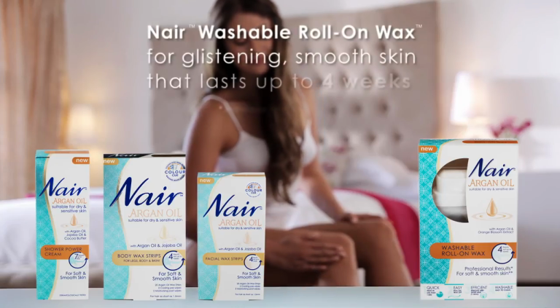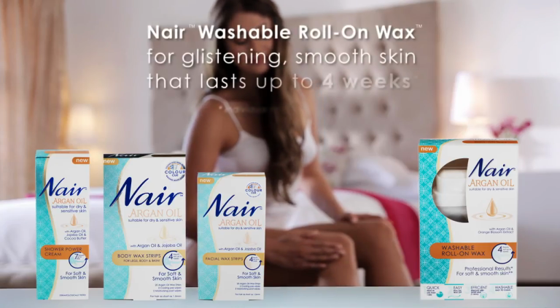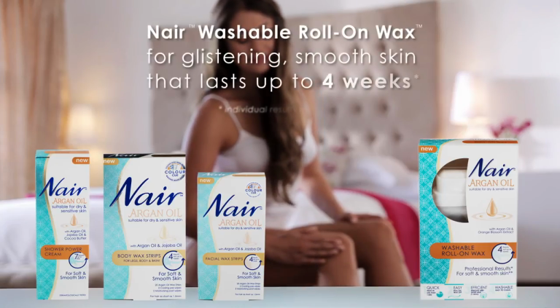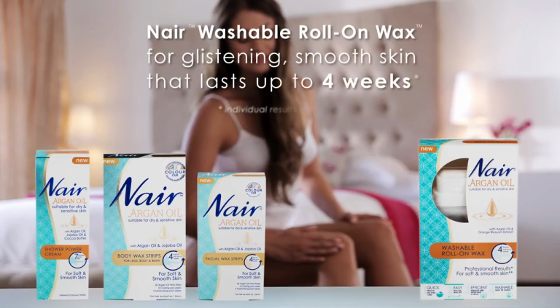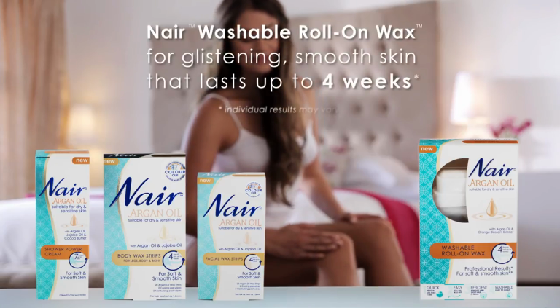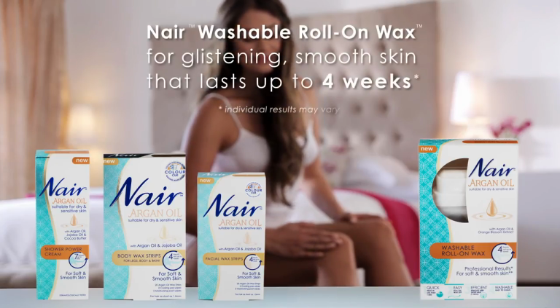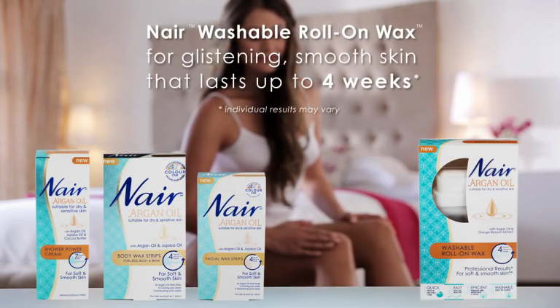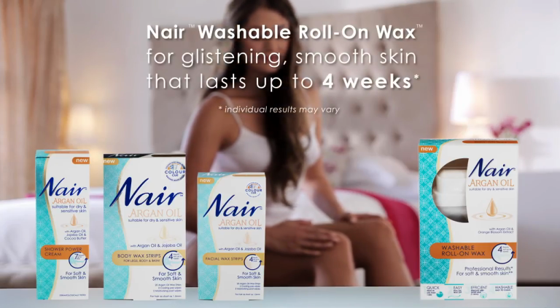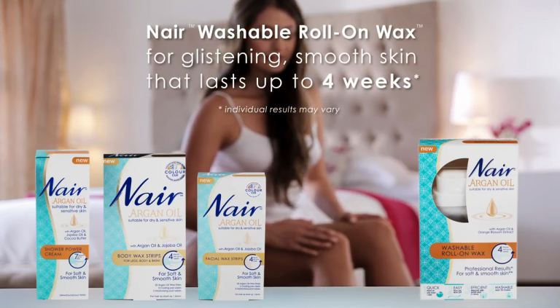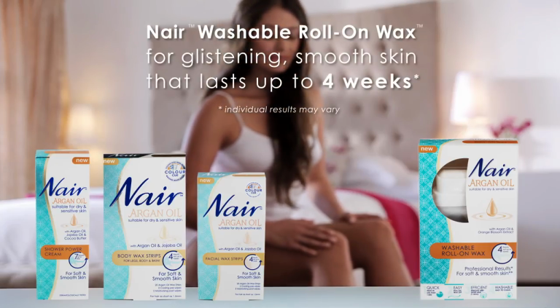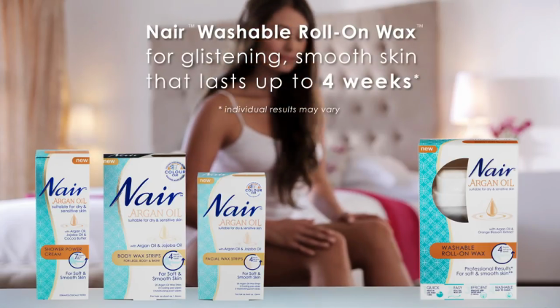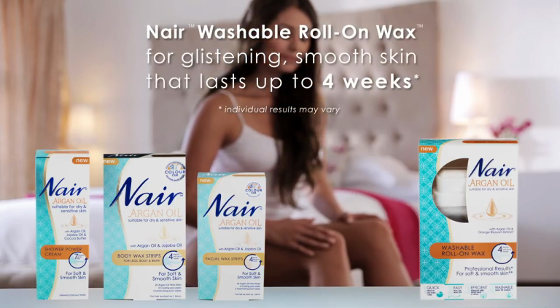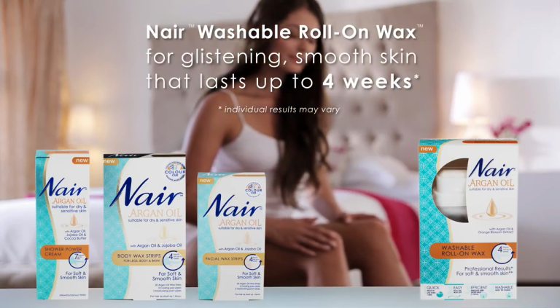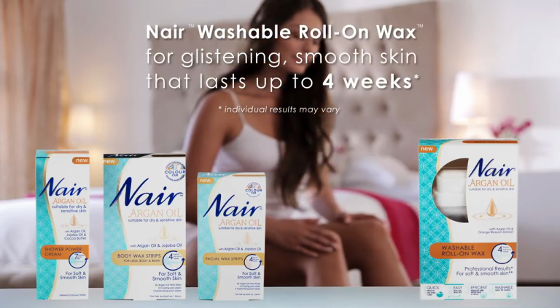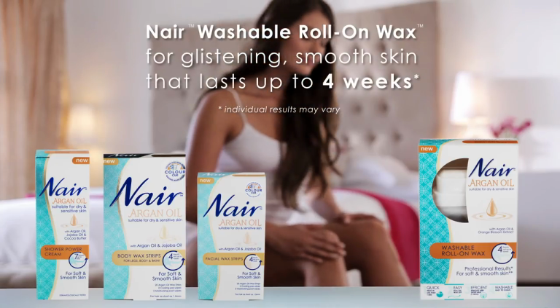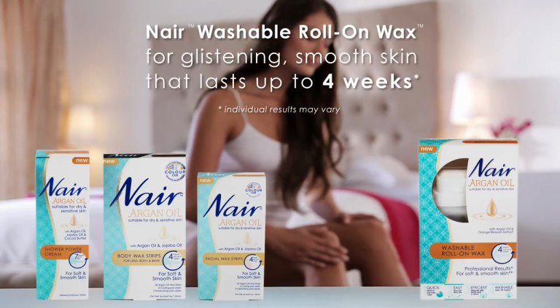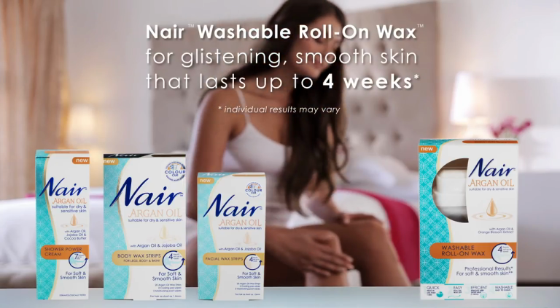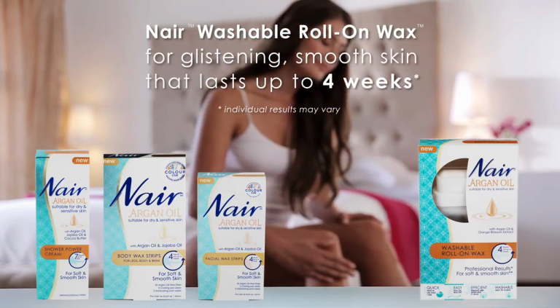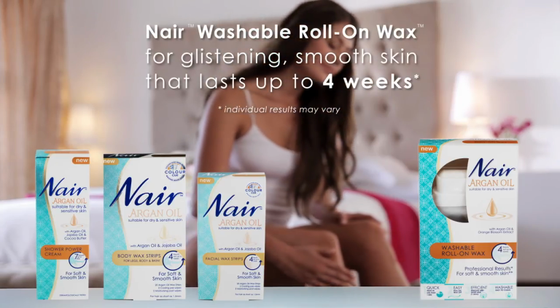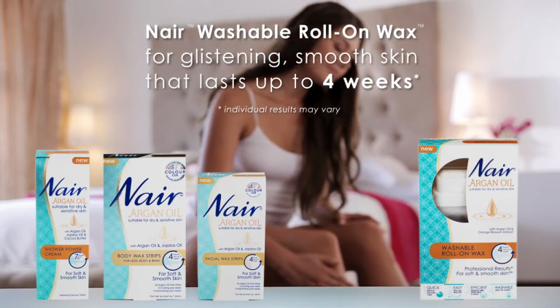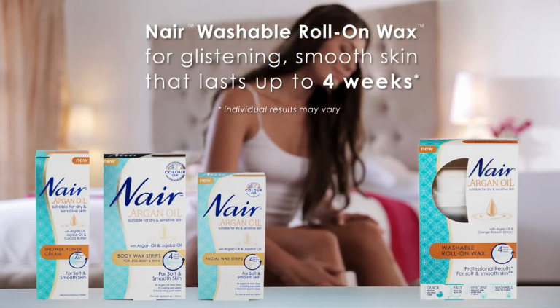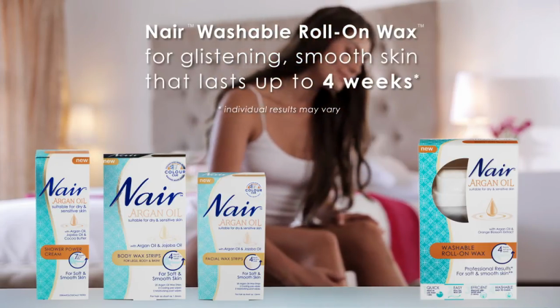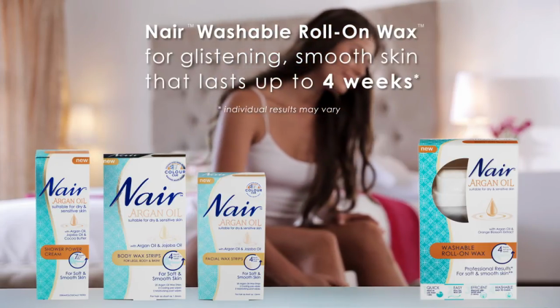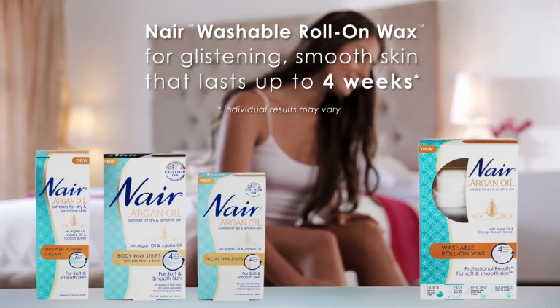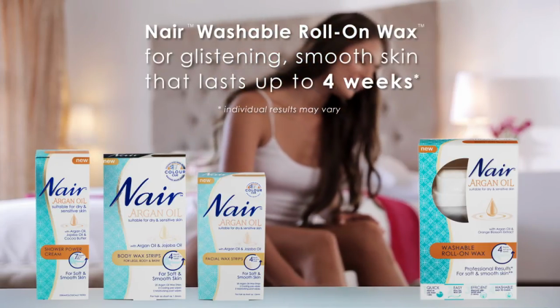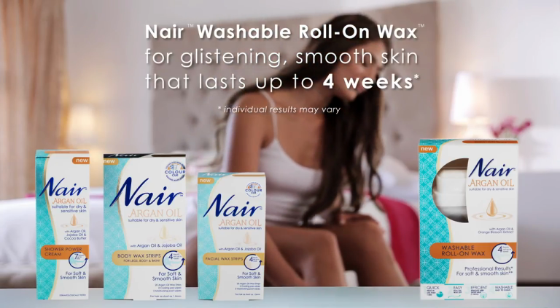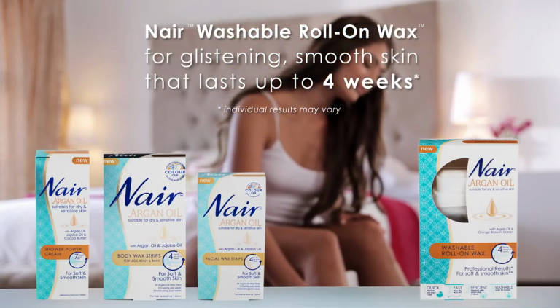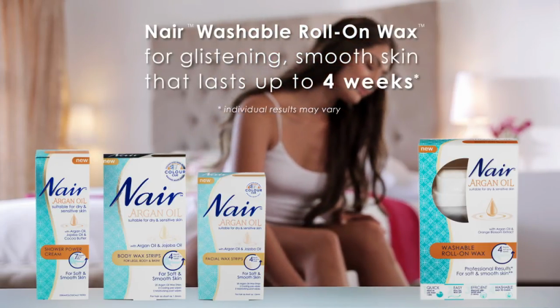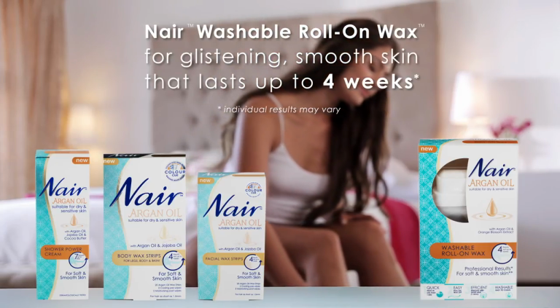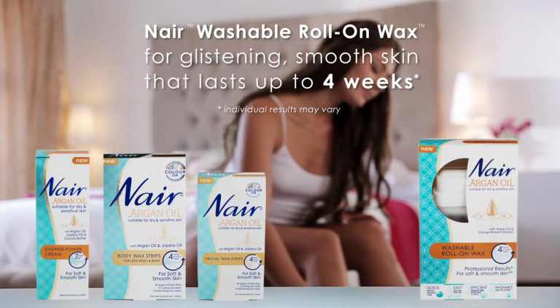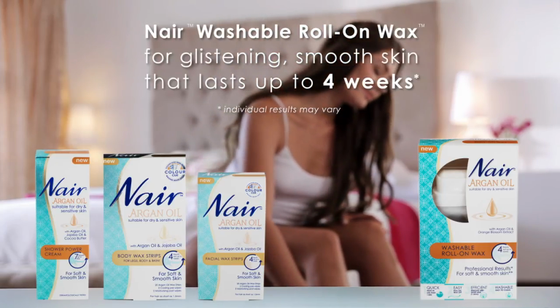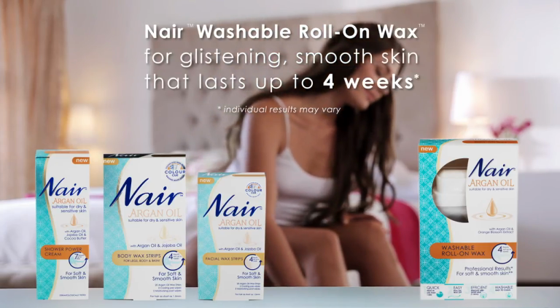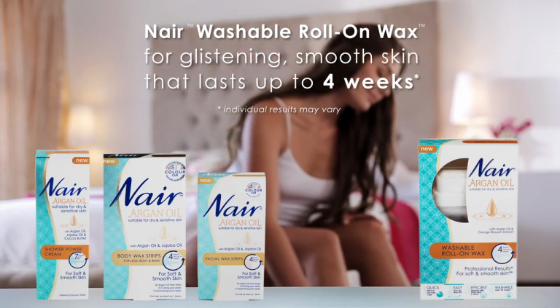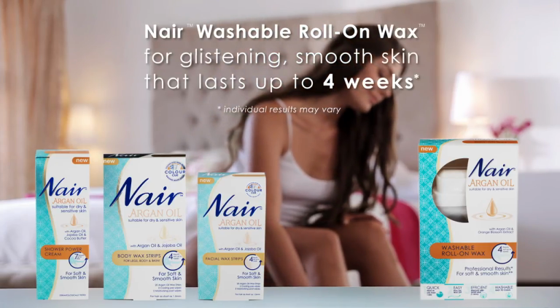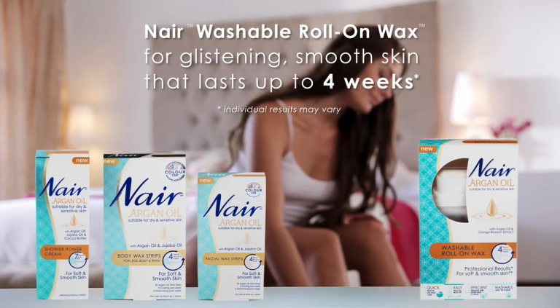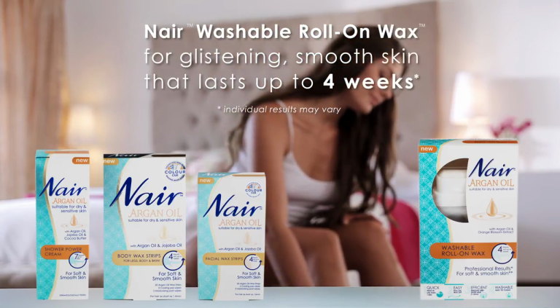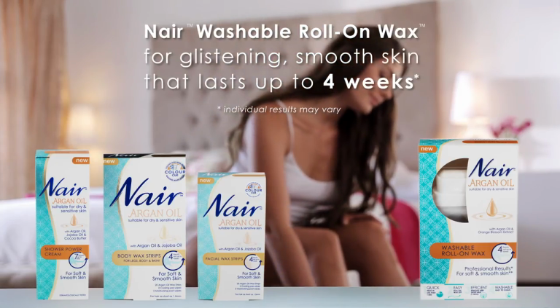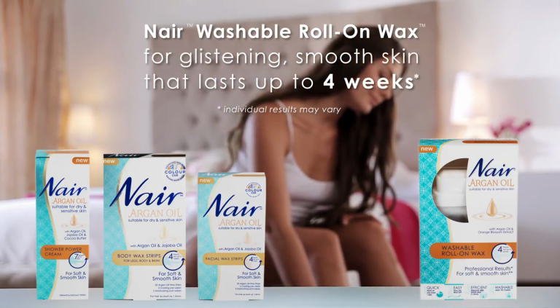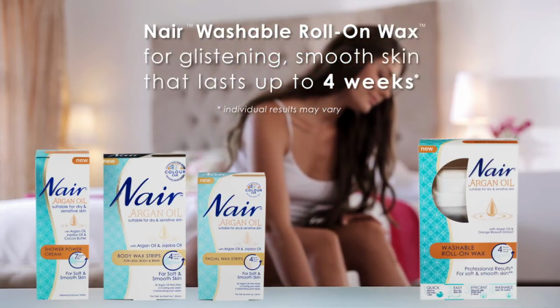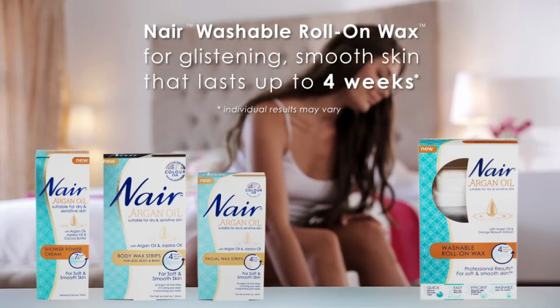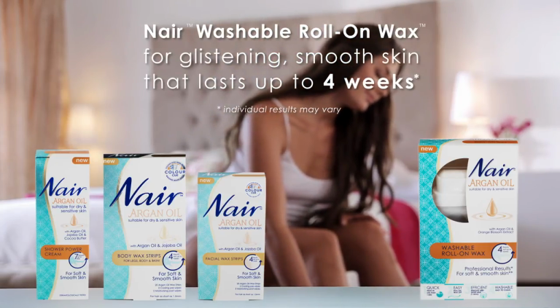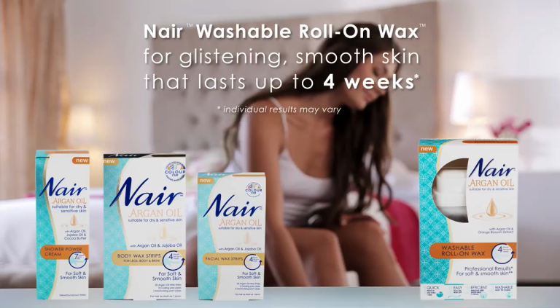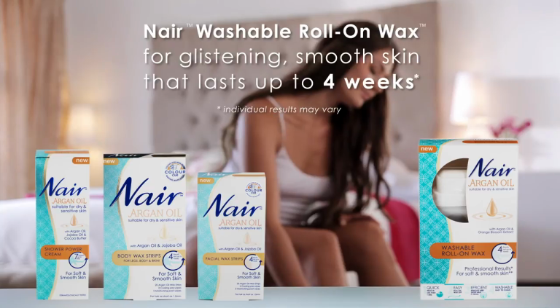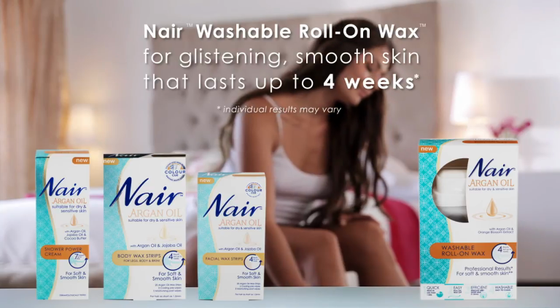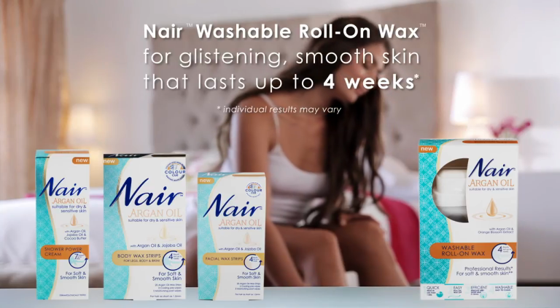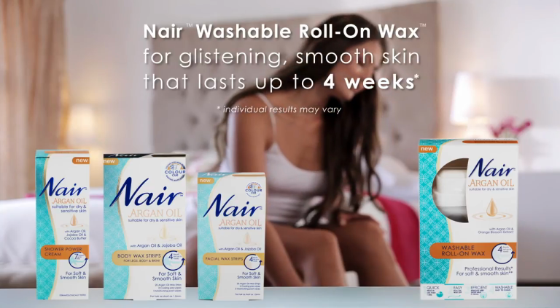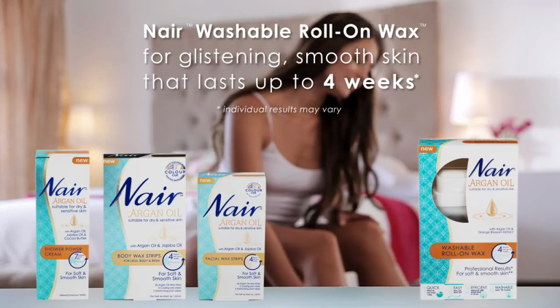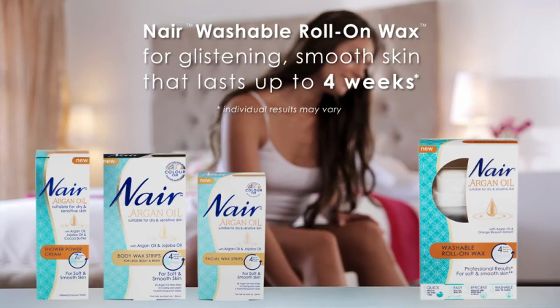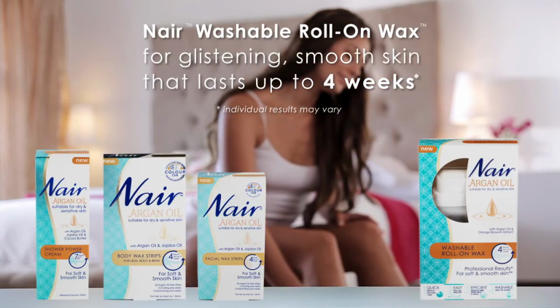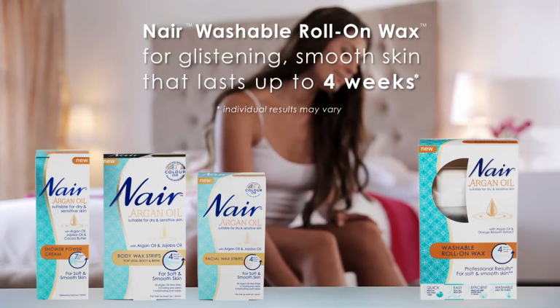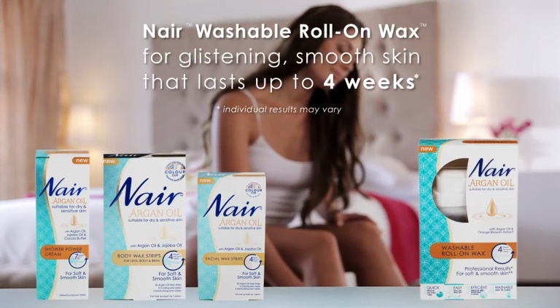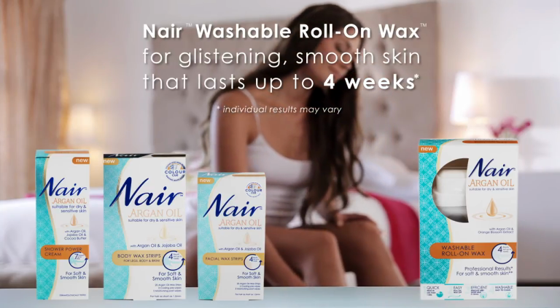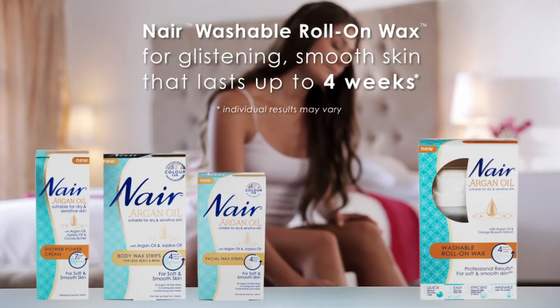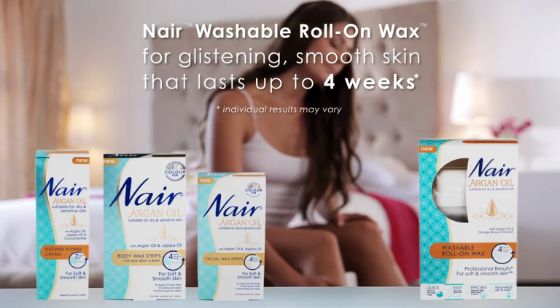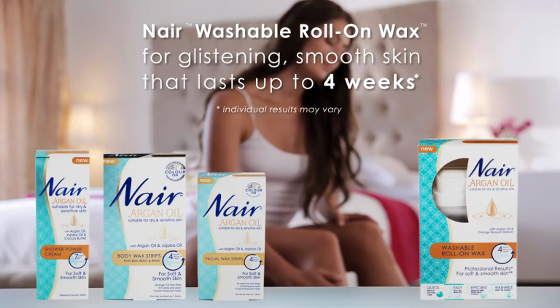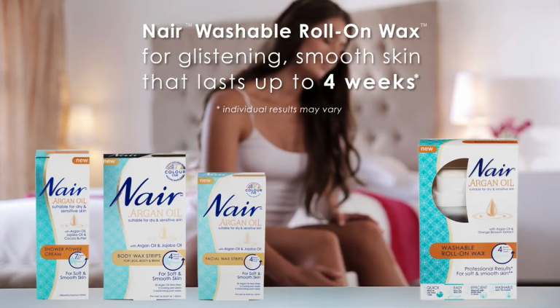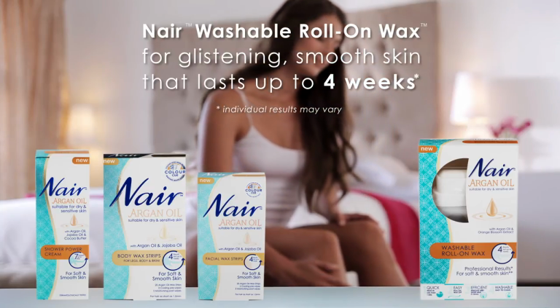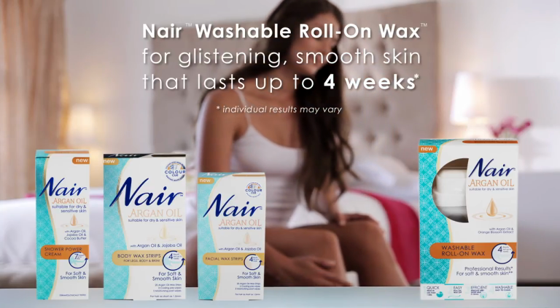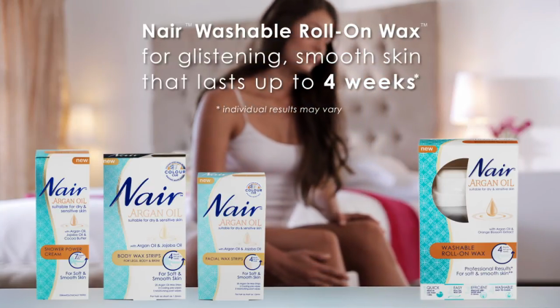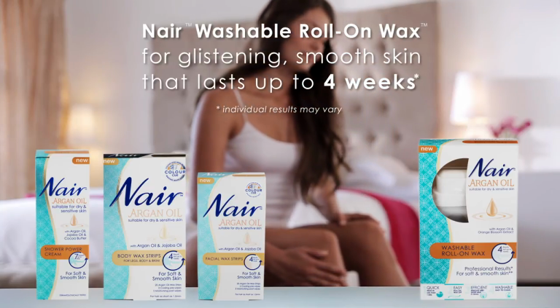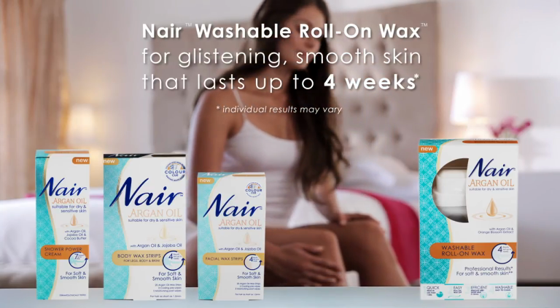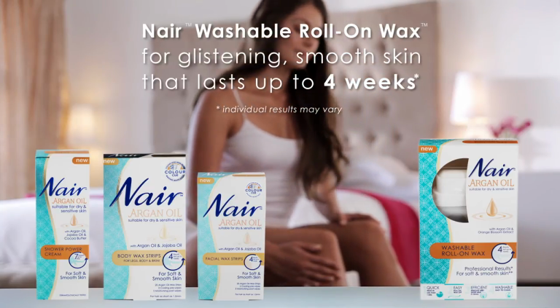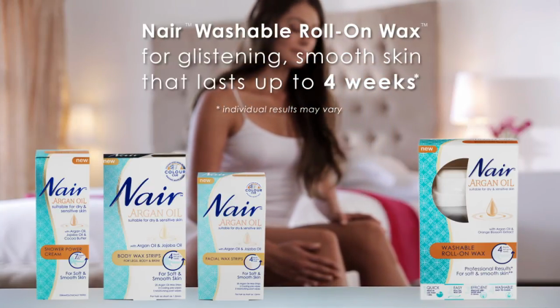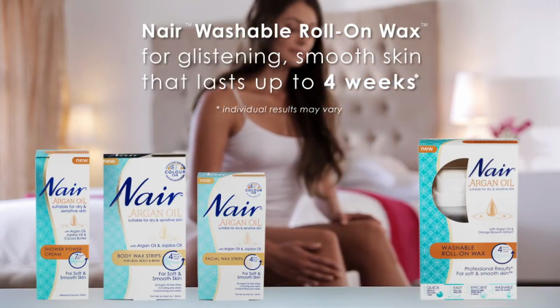There you have it — Nair Washable Roll-On Wax, for glistening smooth skin that lasts up to 4 weeks.